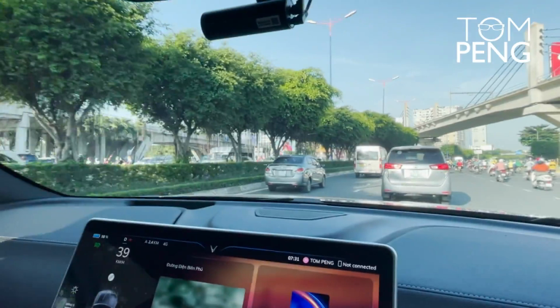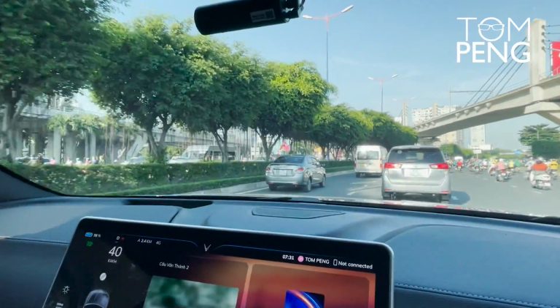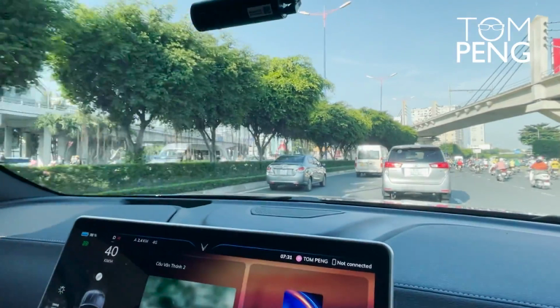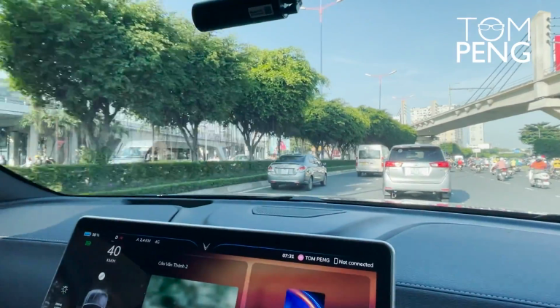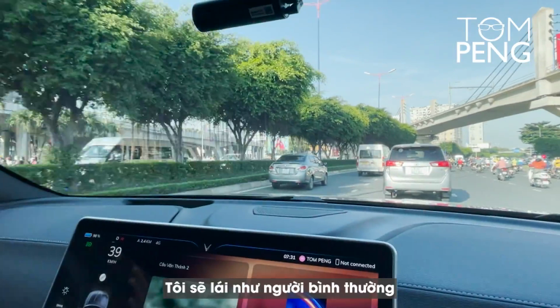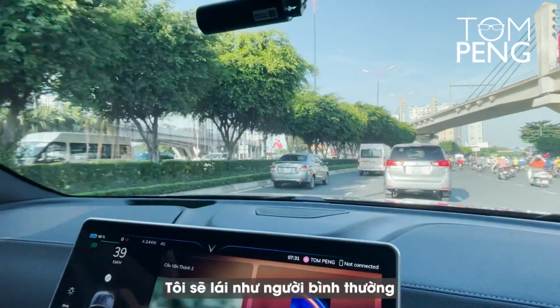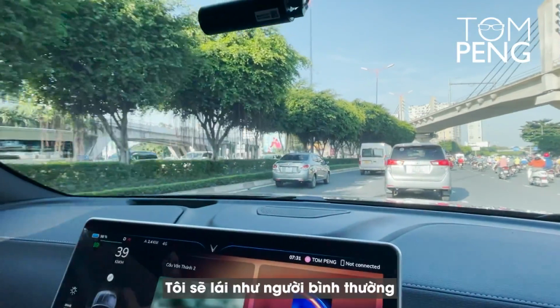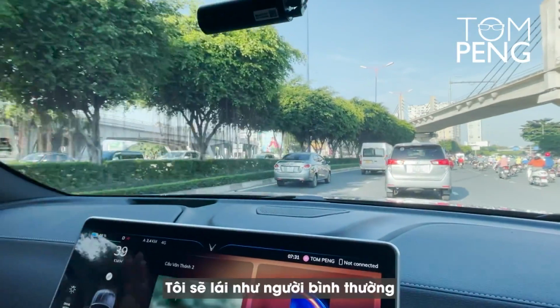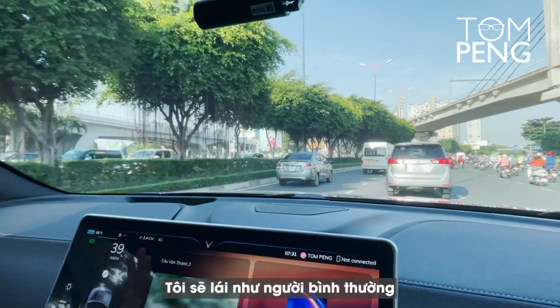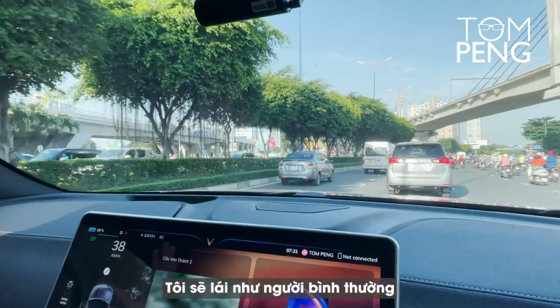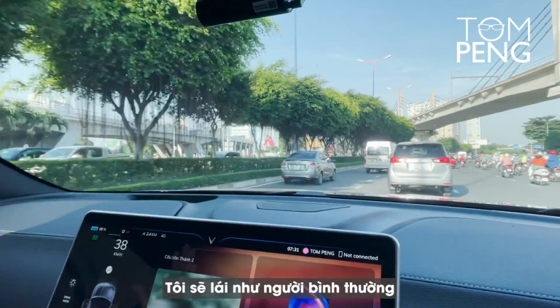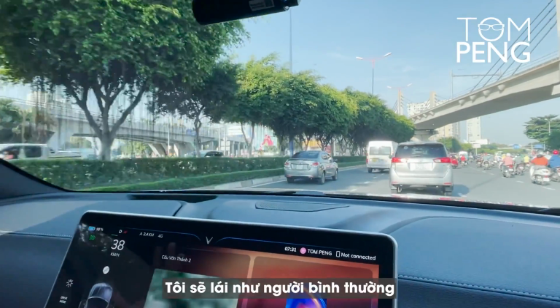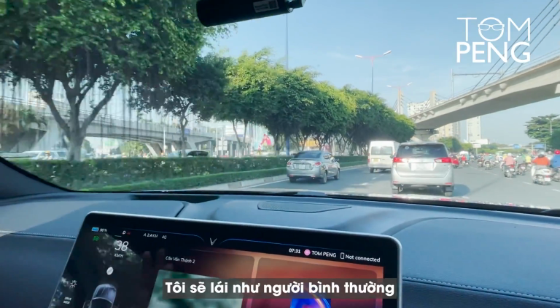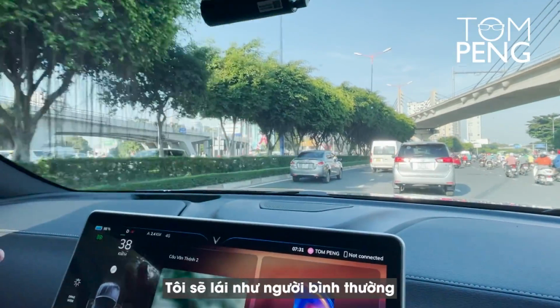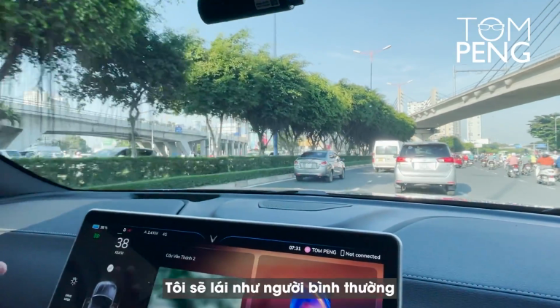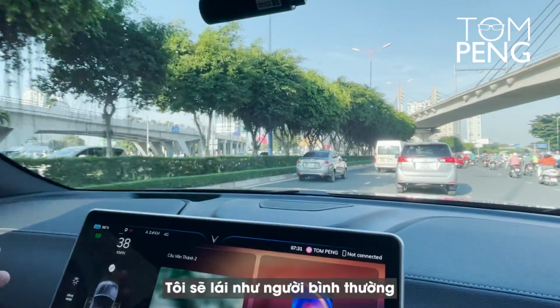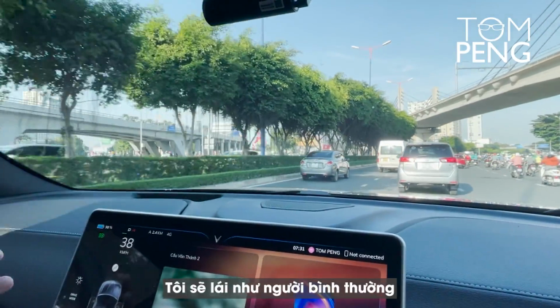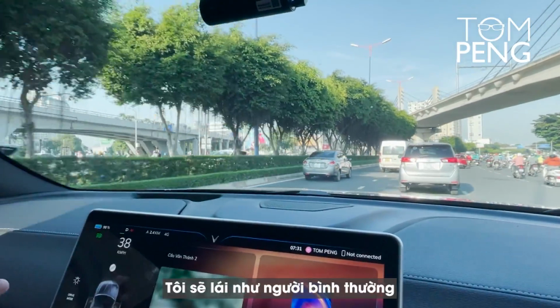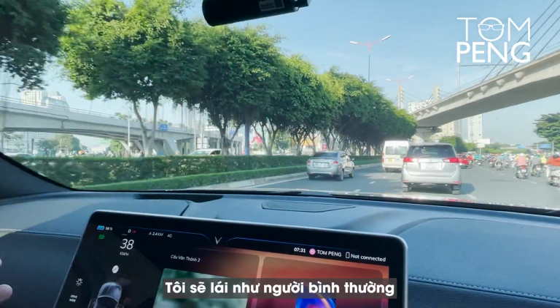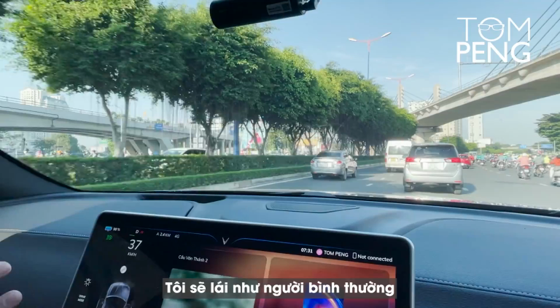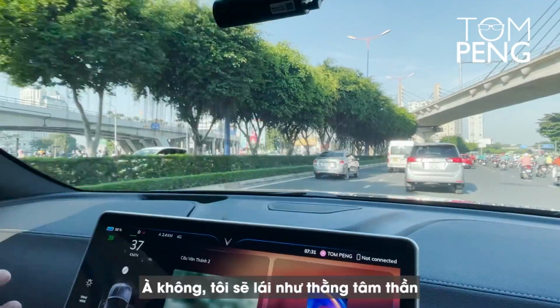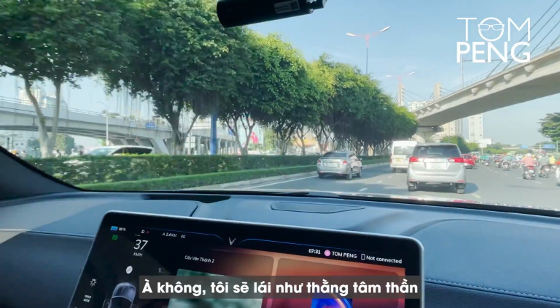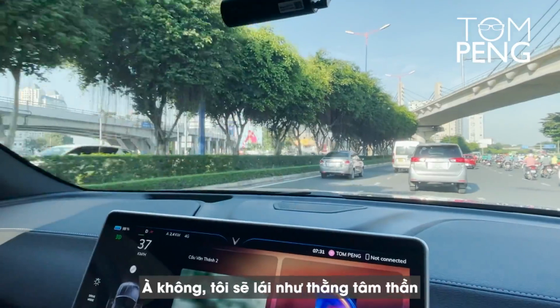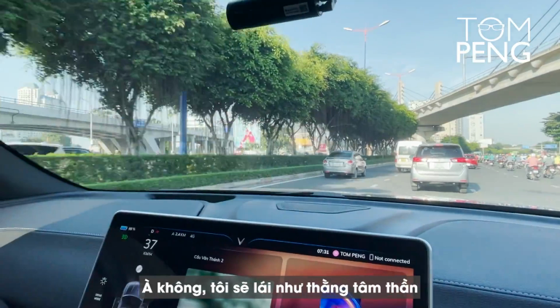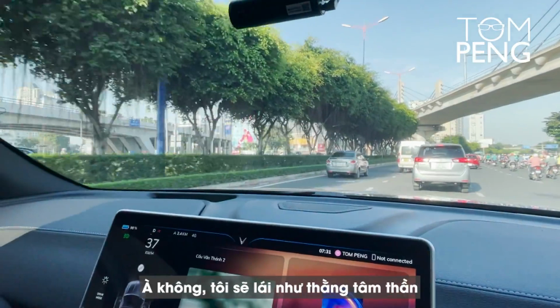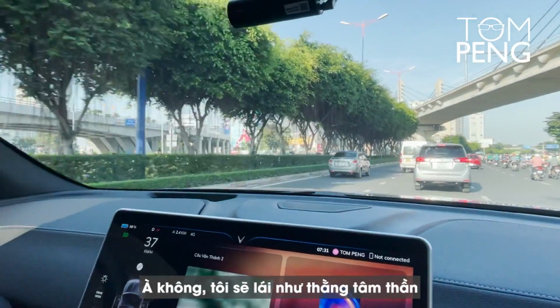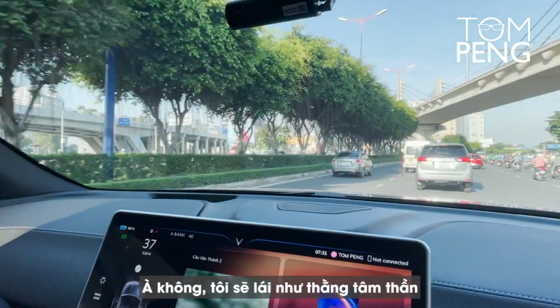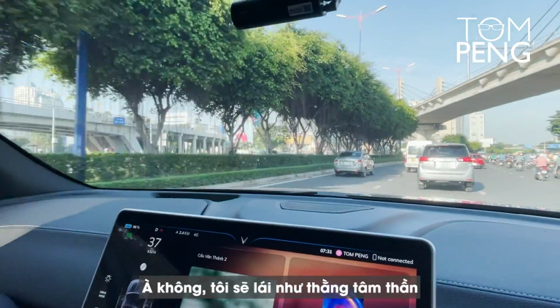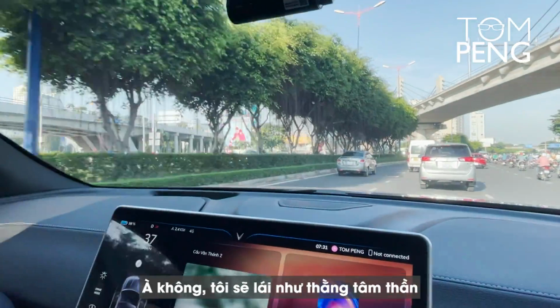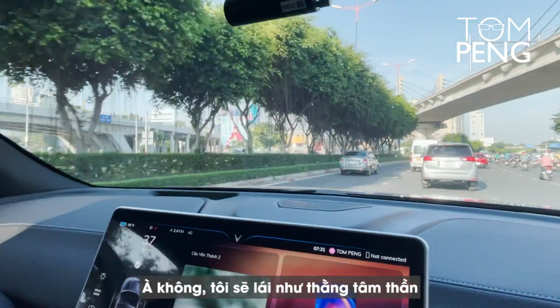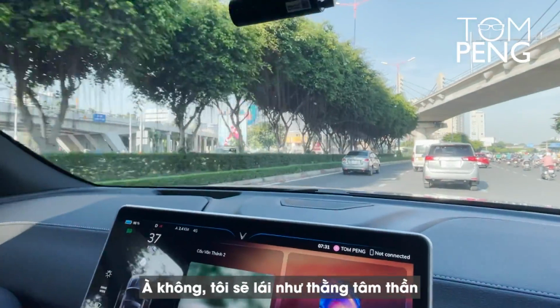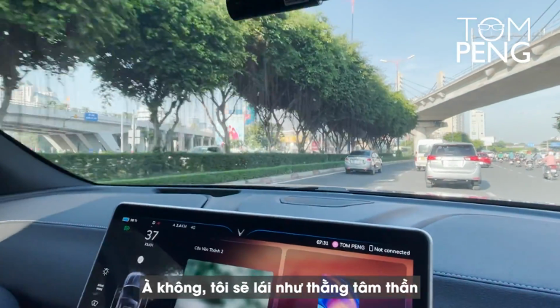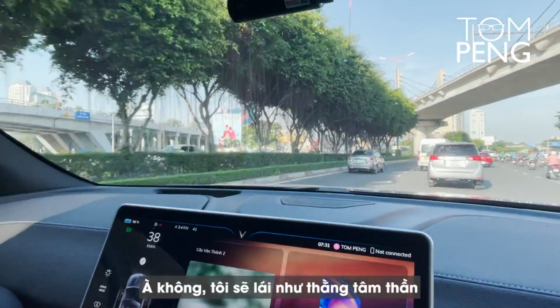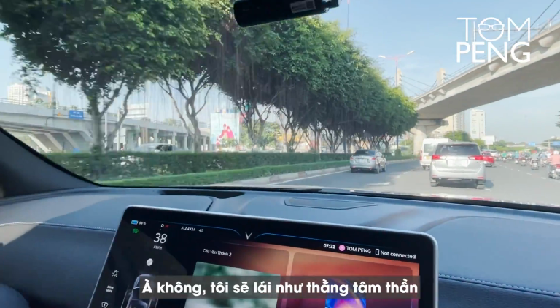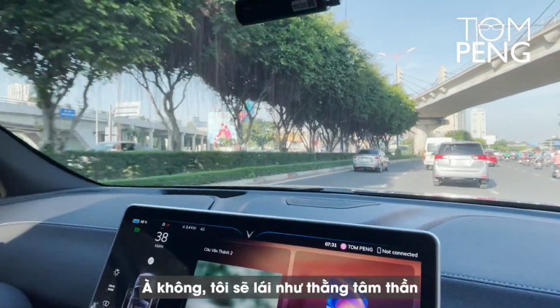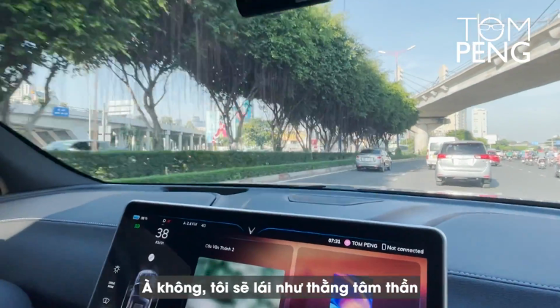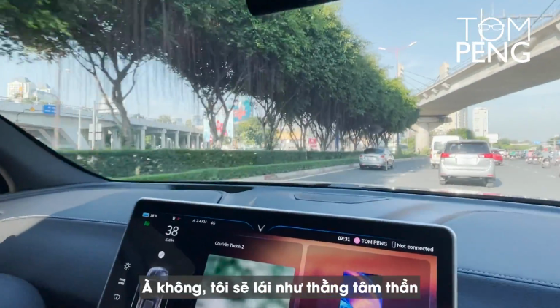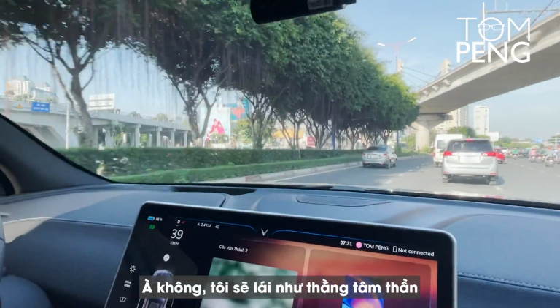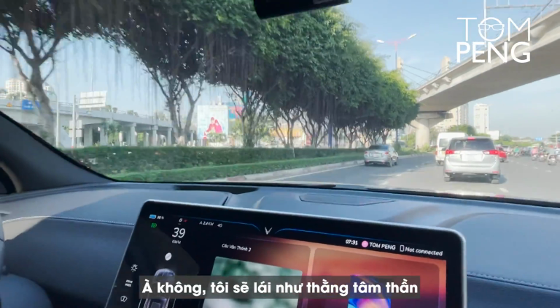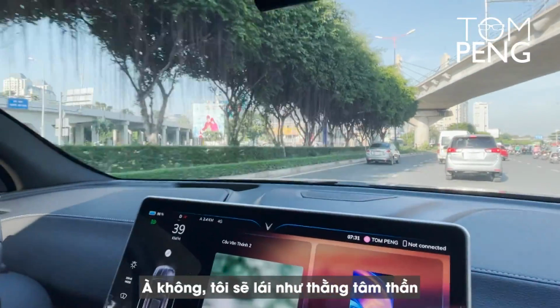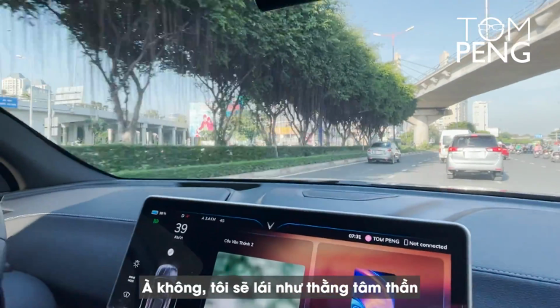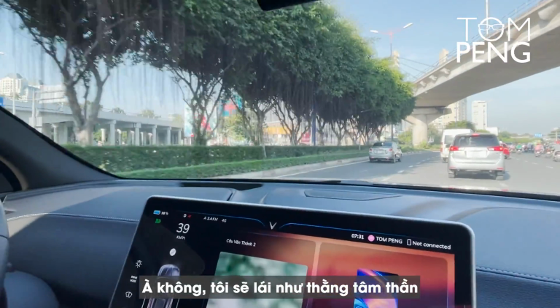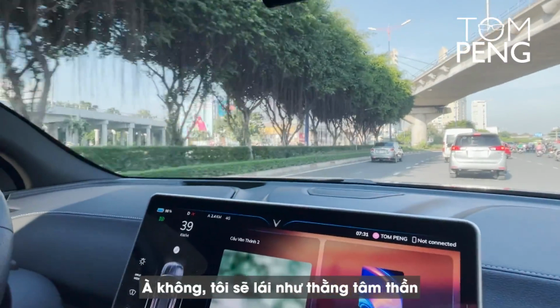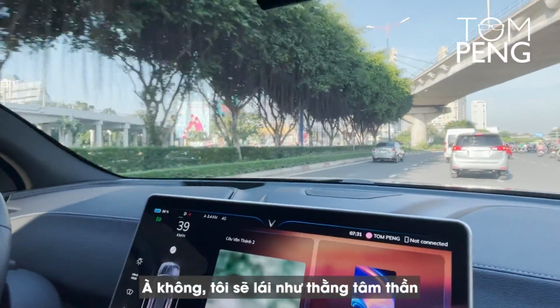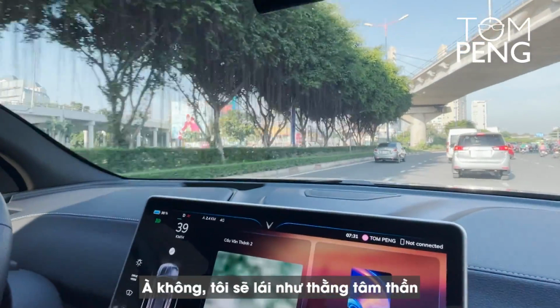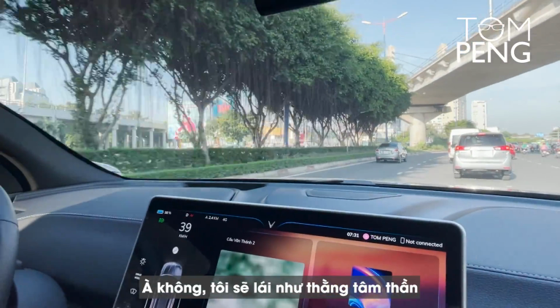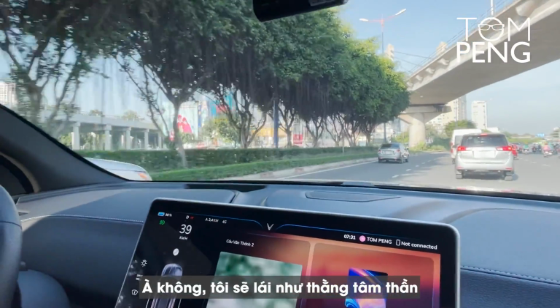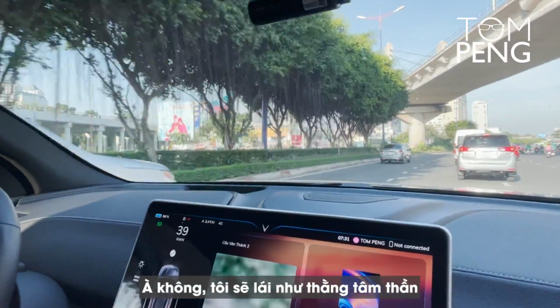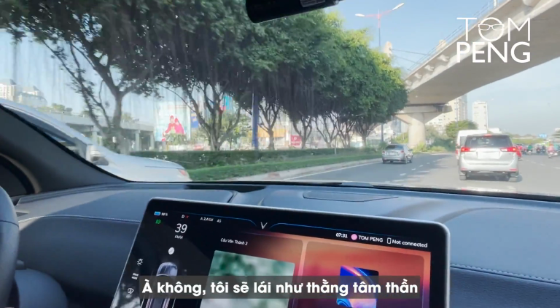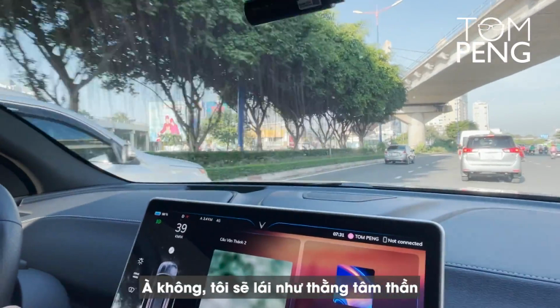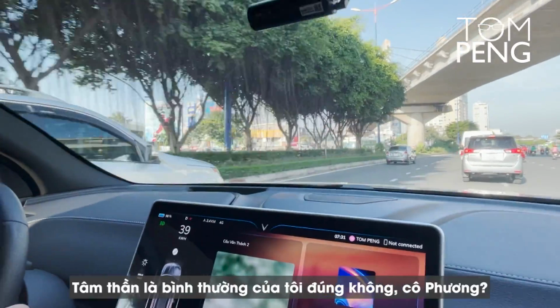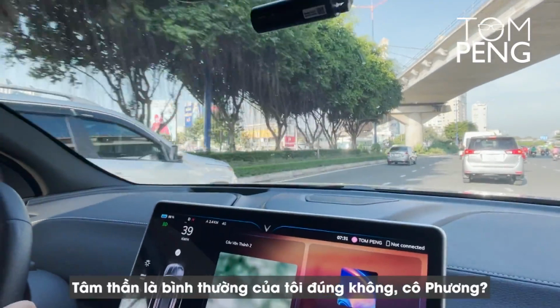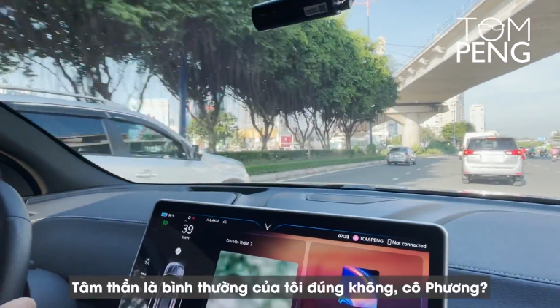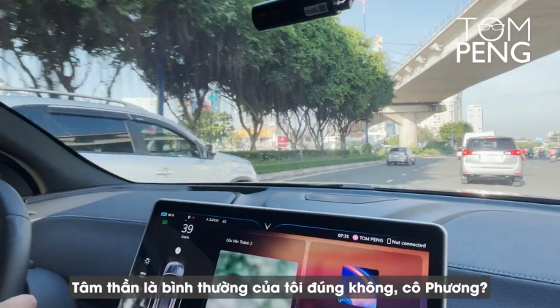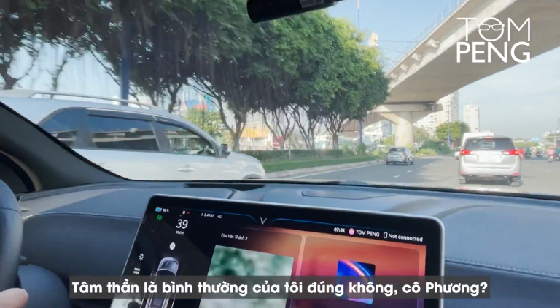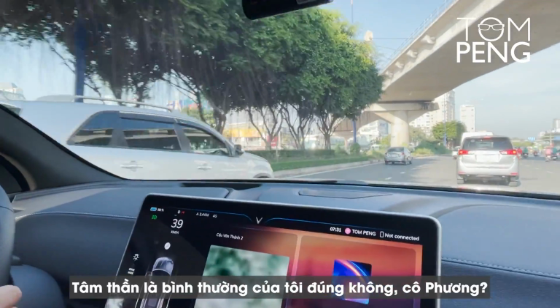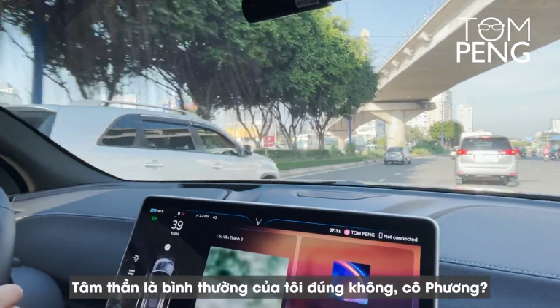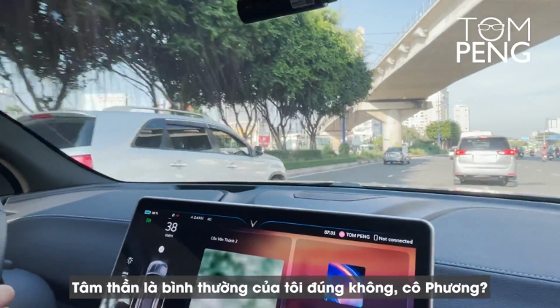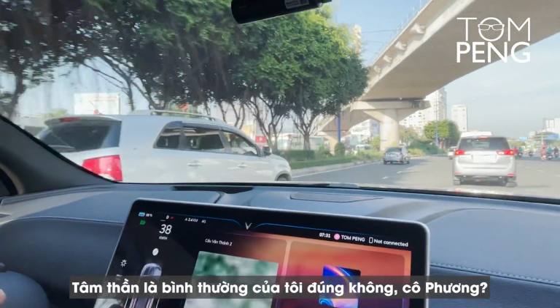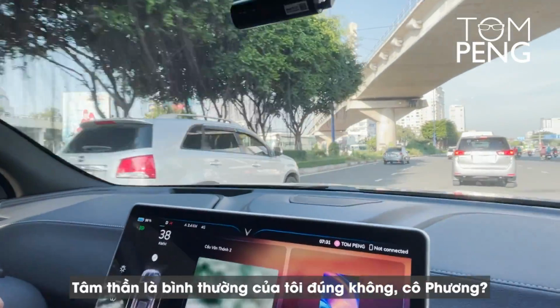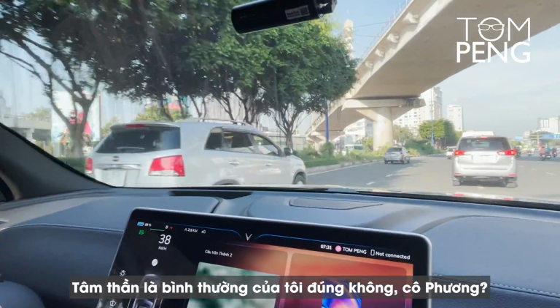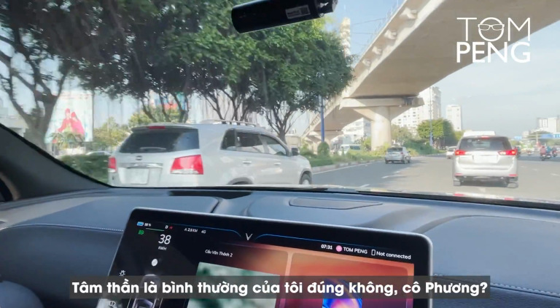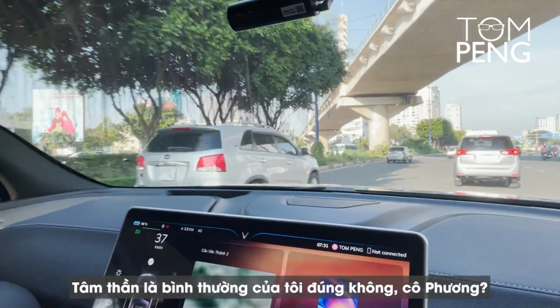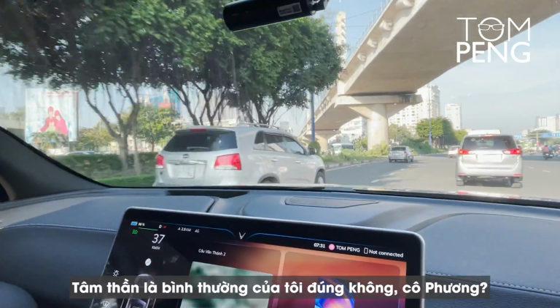I'm going to drive like a normal person — actually, no. I'm going to drive more like a crazy person. That's my normal.